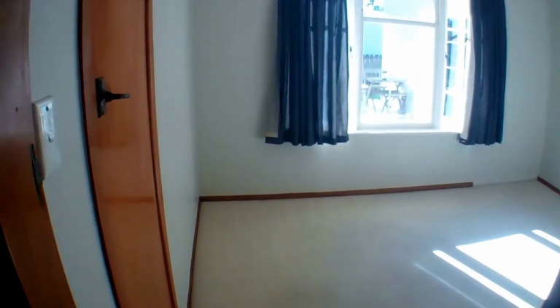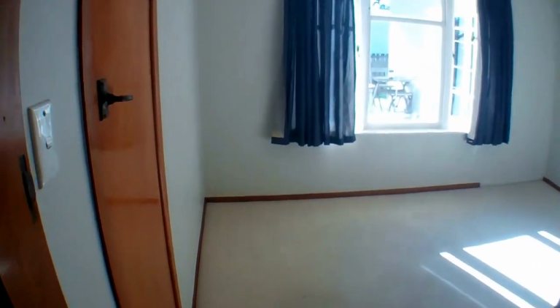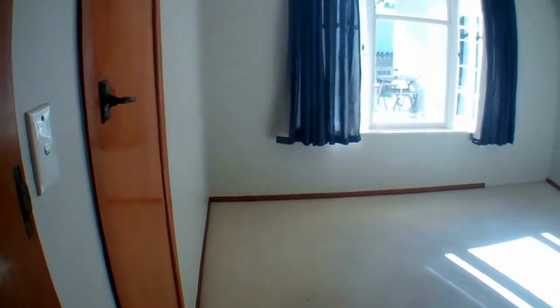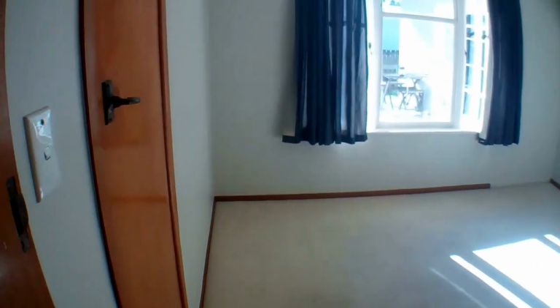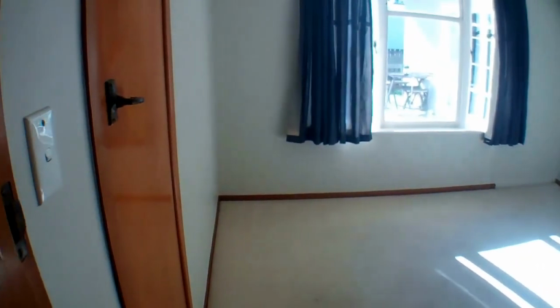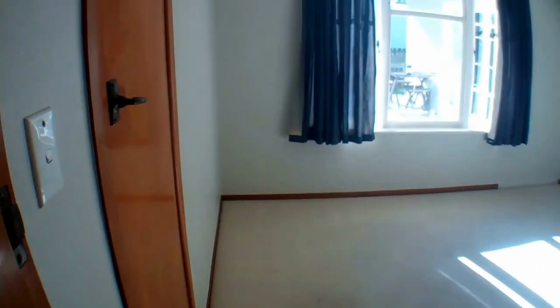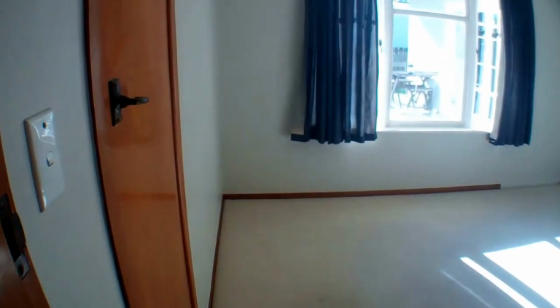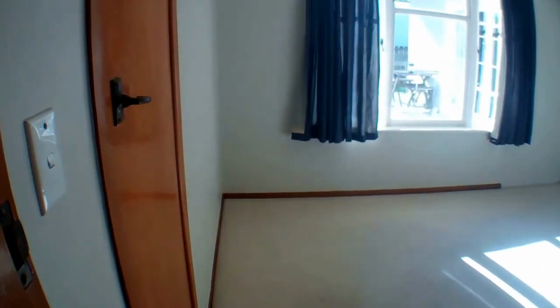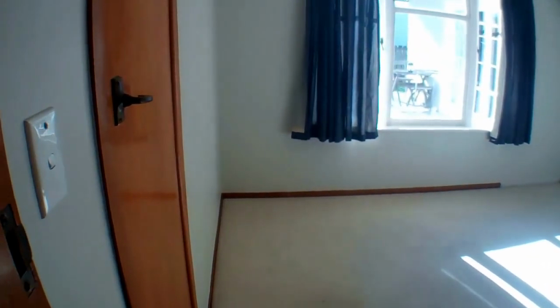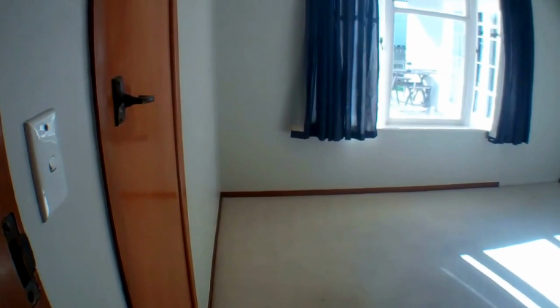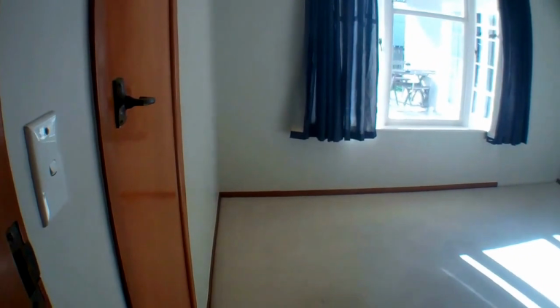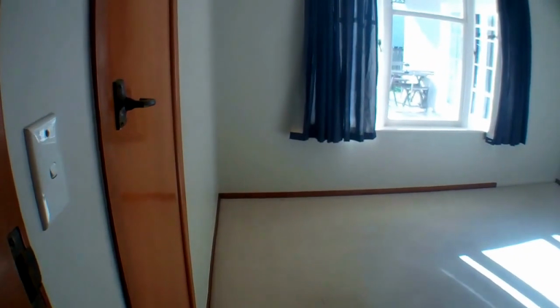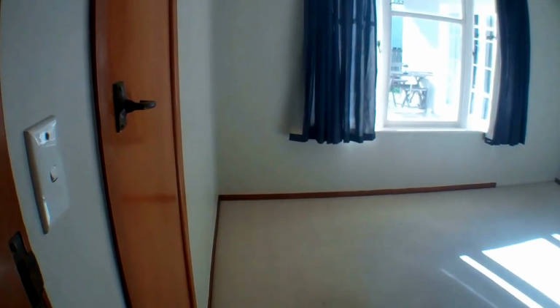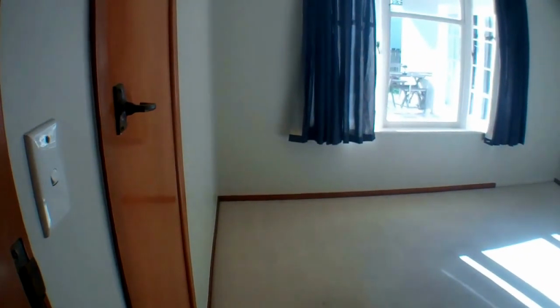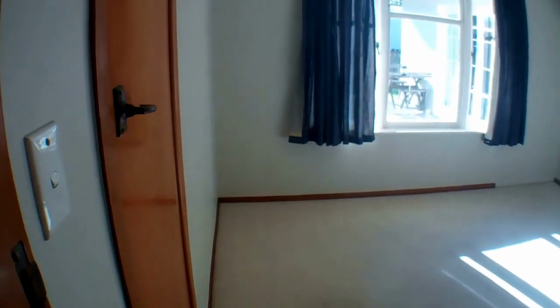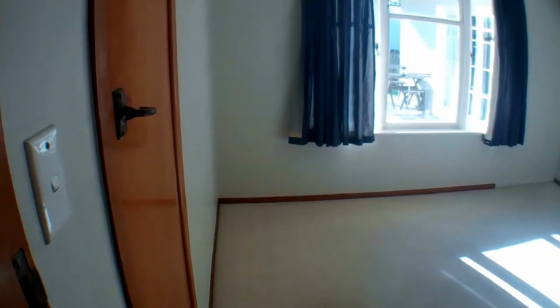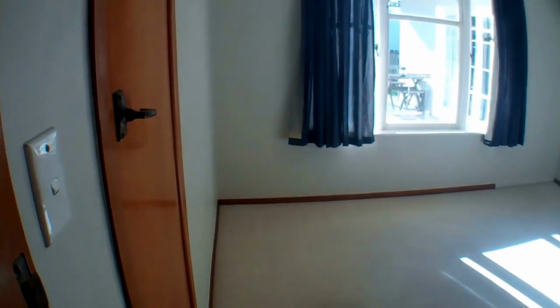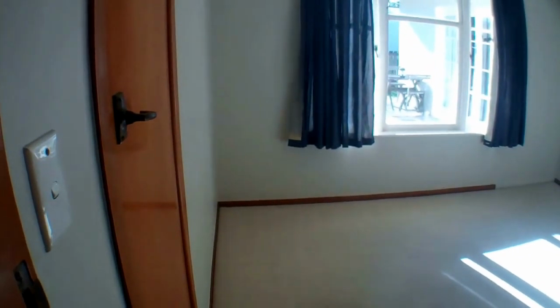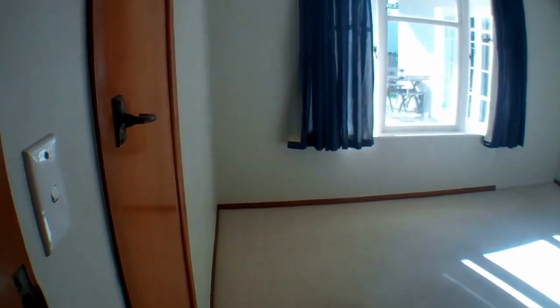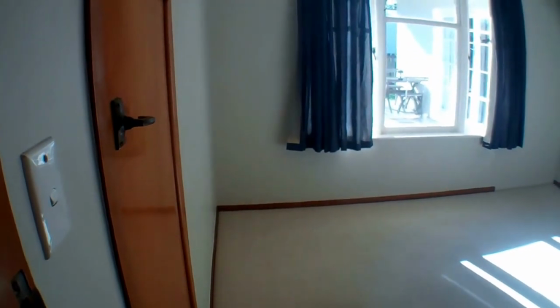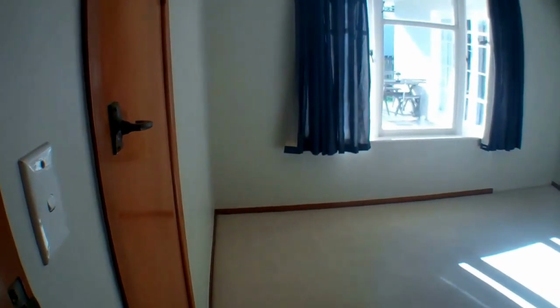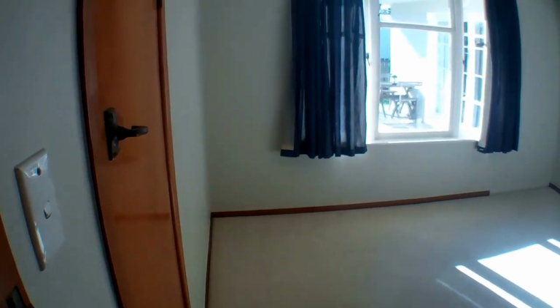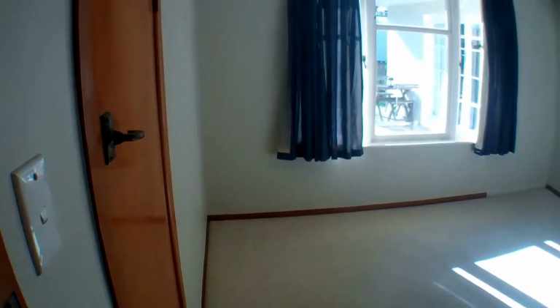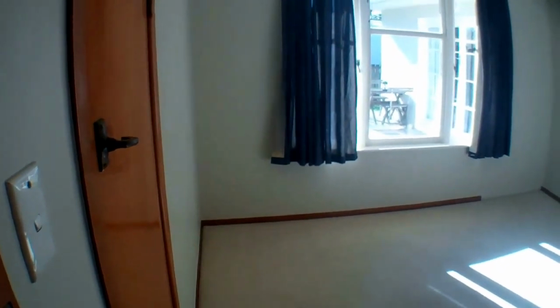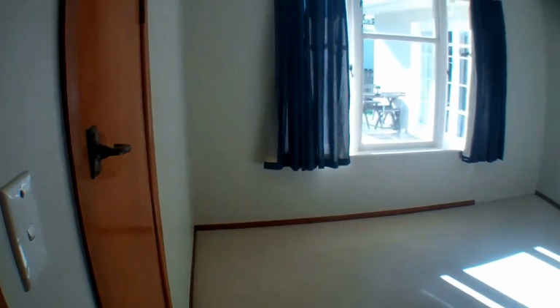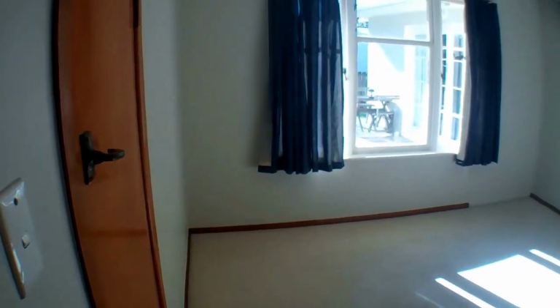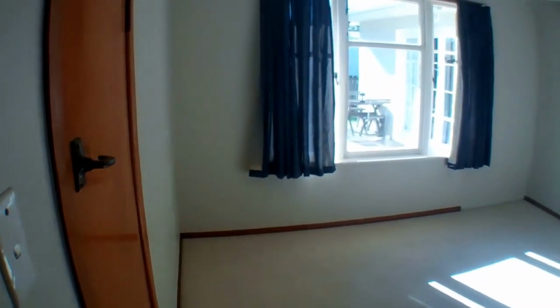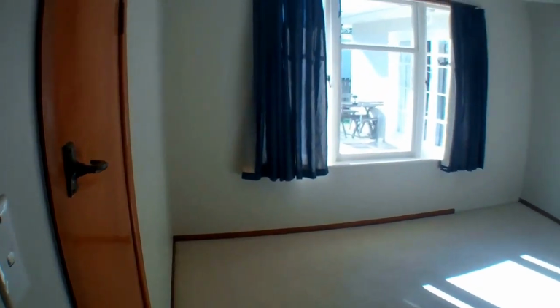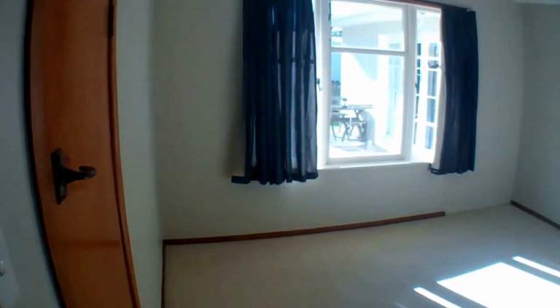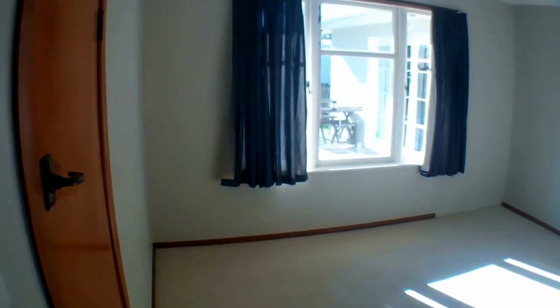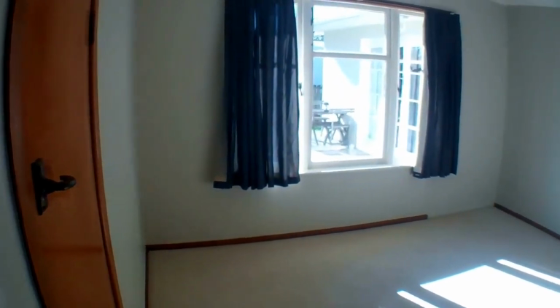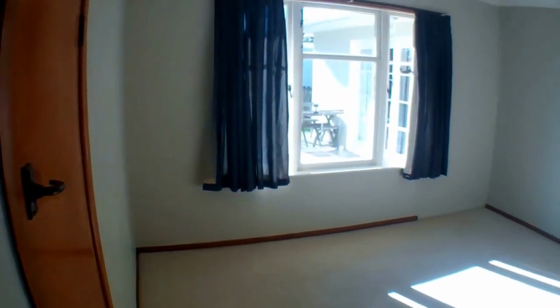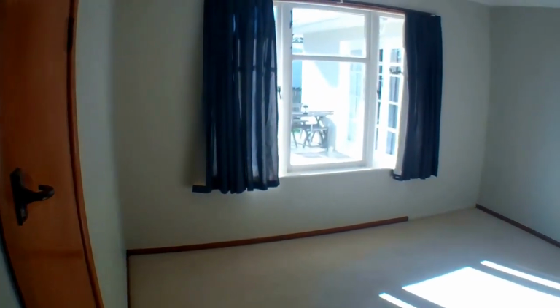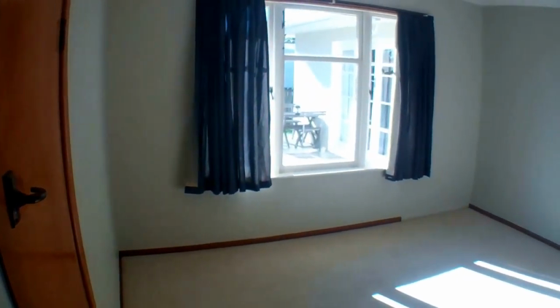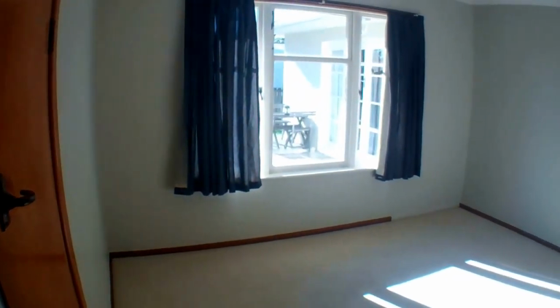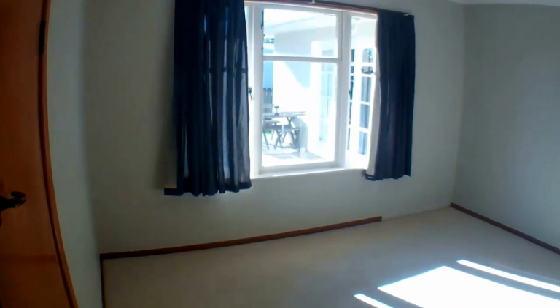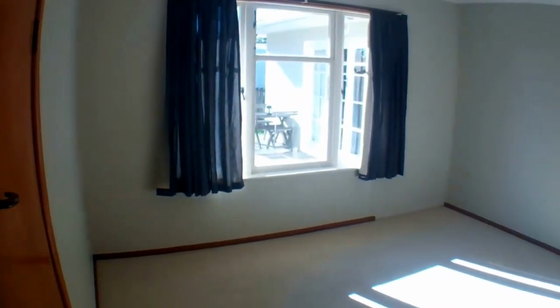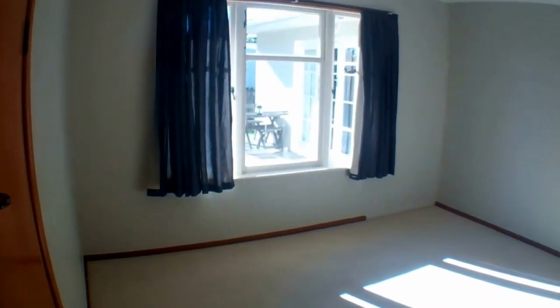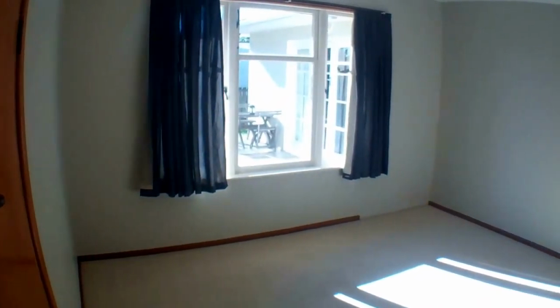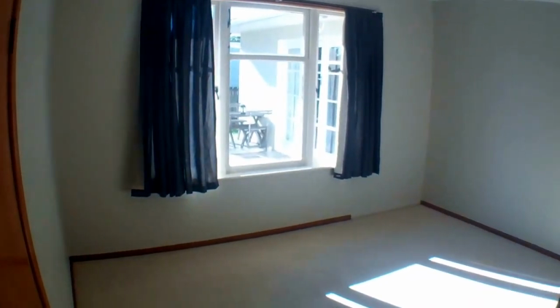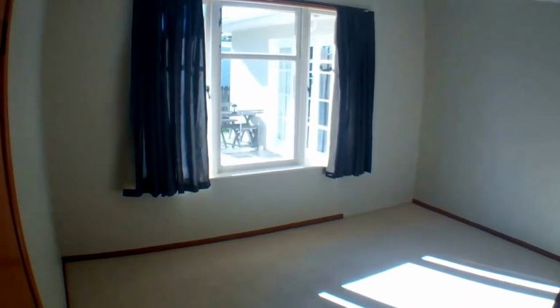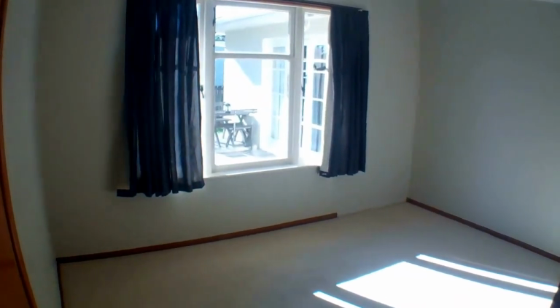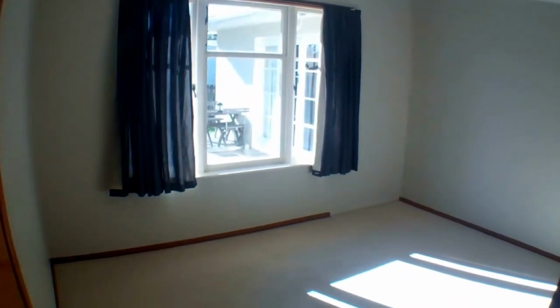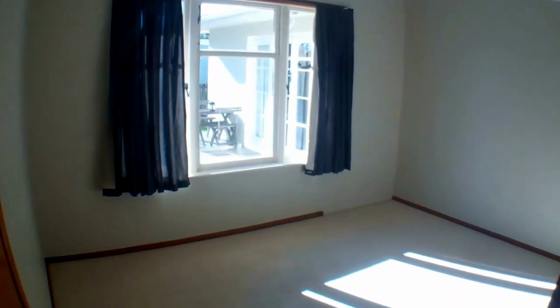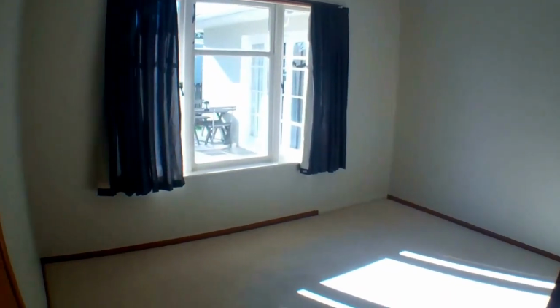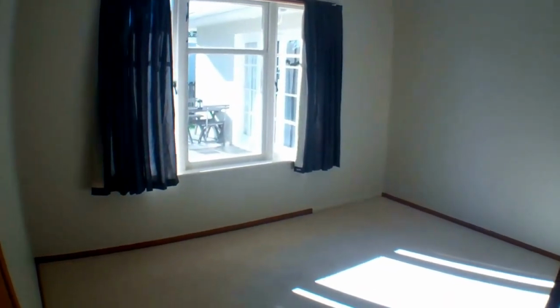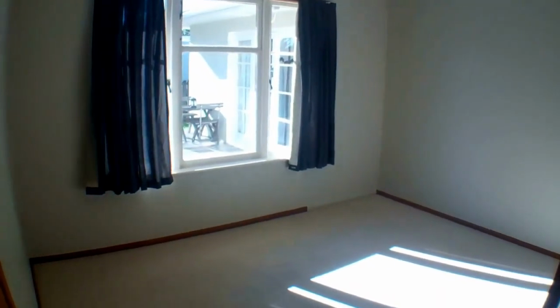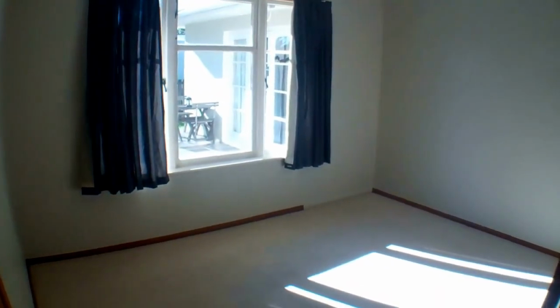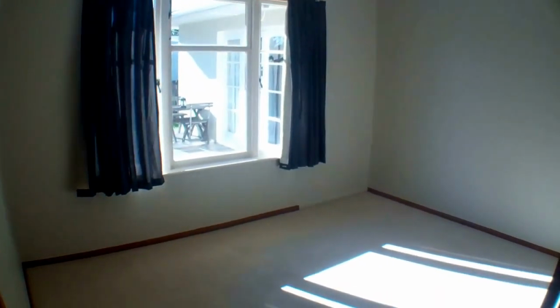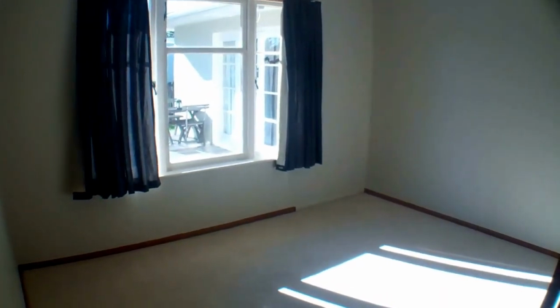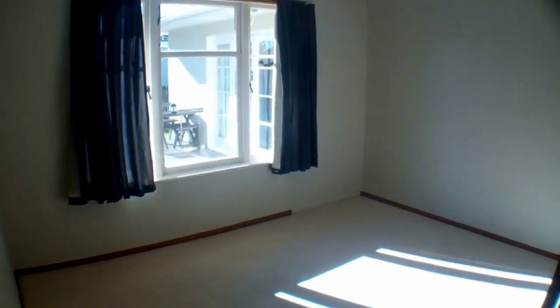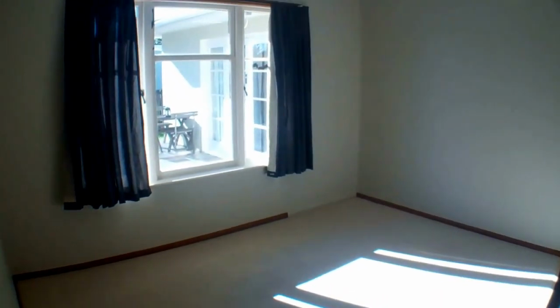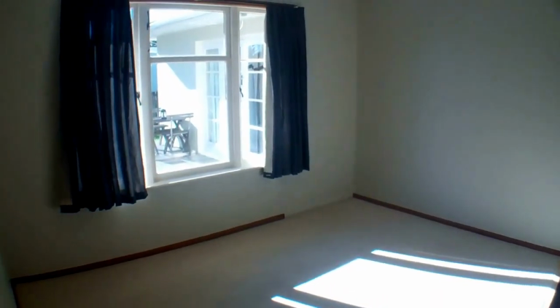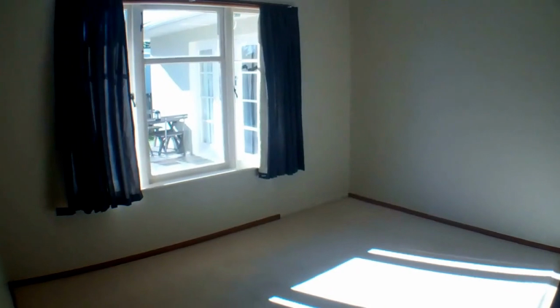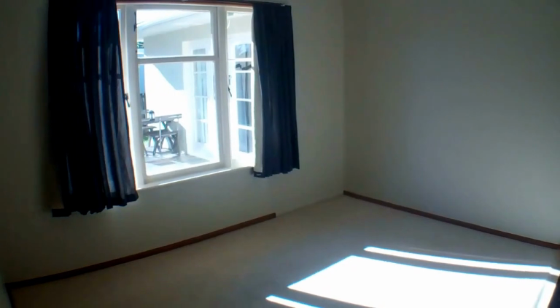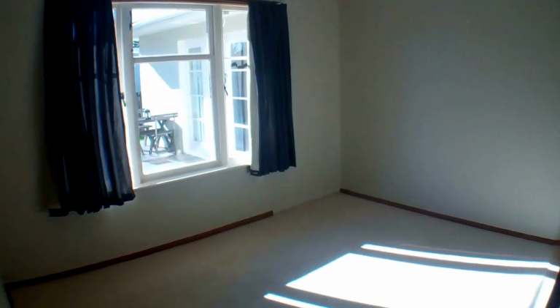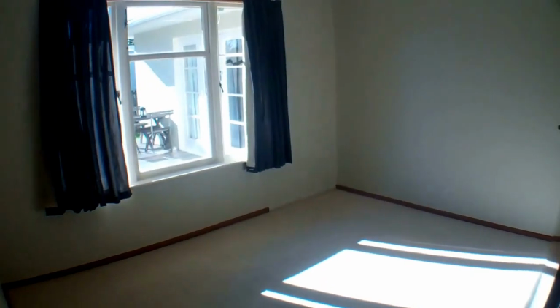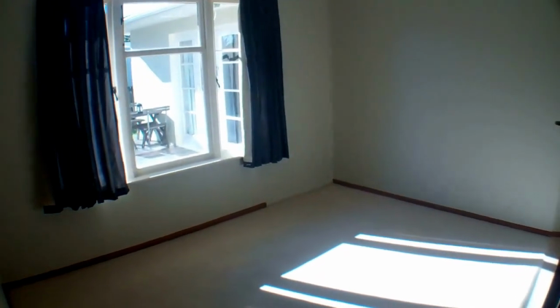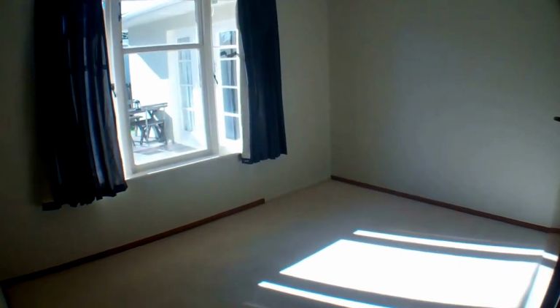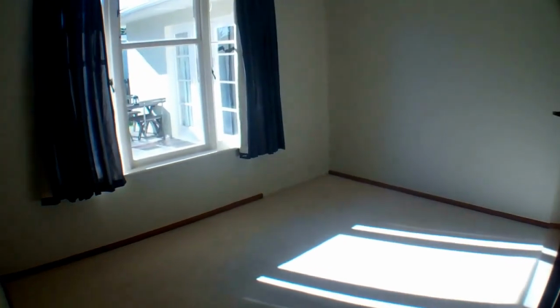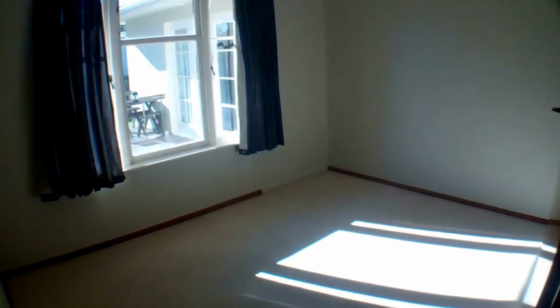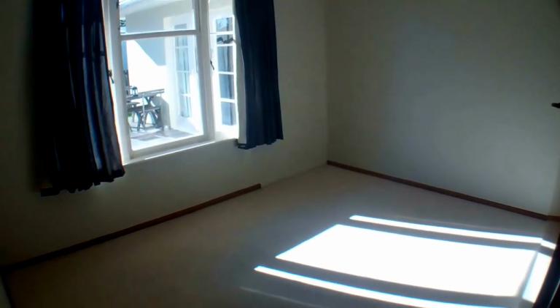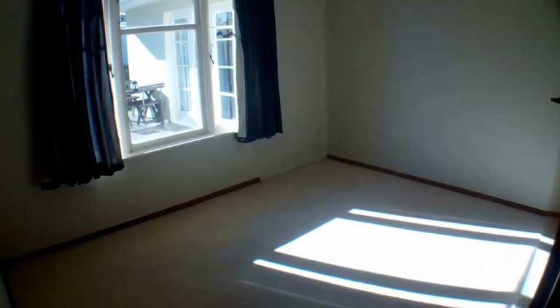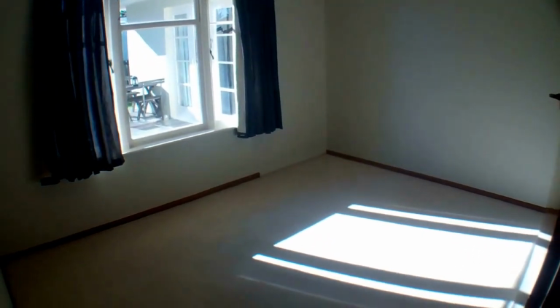The first bedroom on your right has a single wardrobe. As you can see, it's a nice sunny, good sized room.